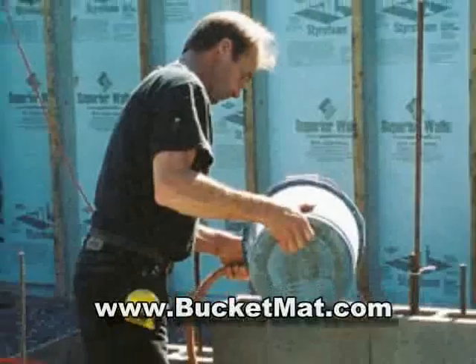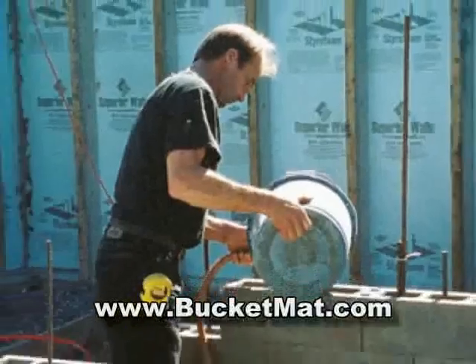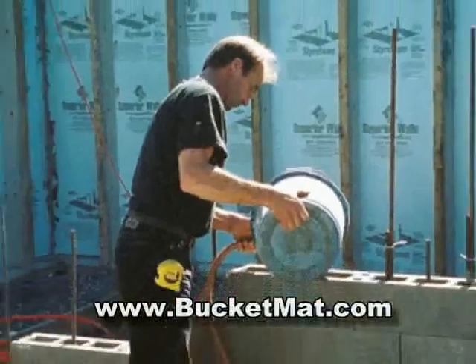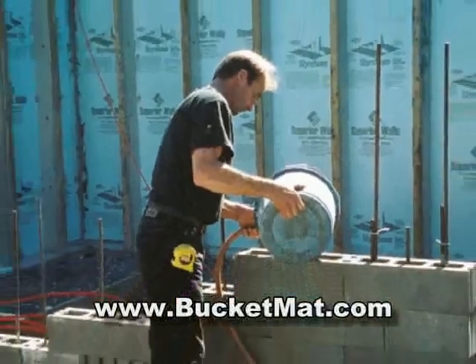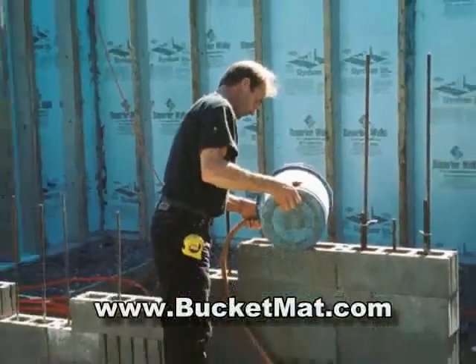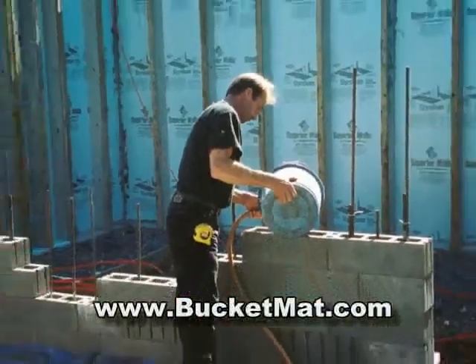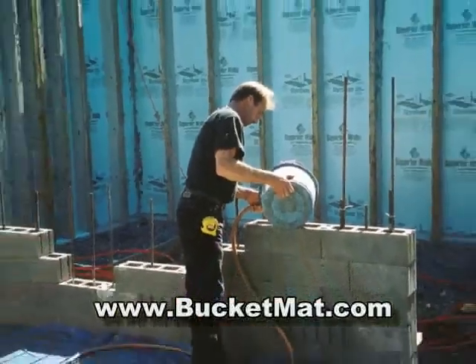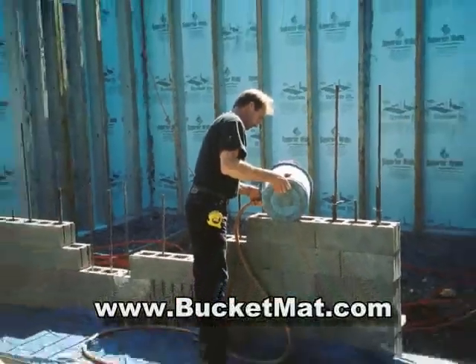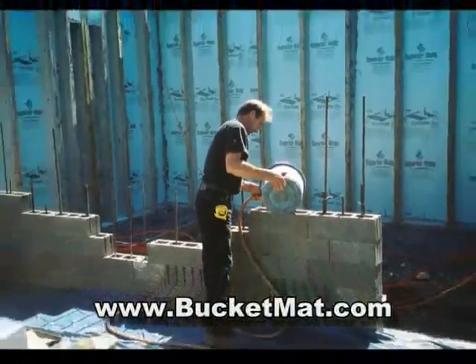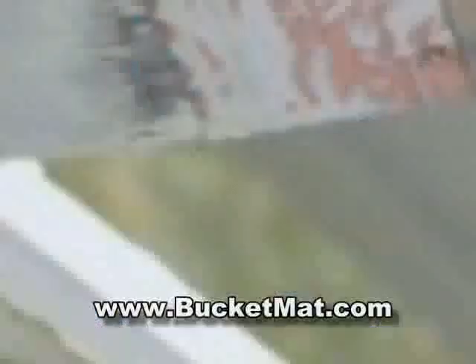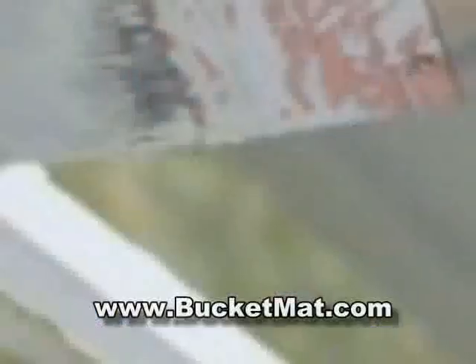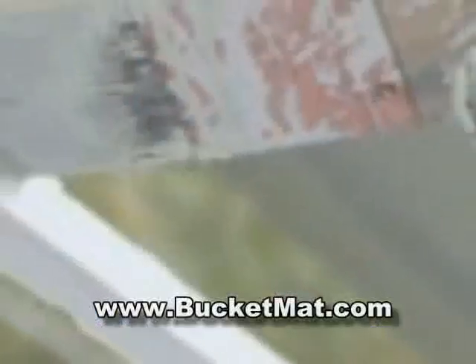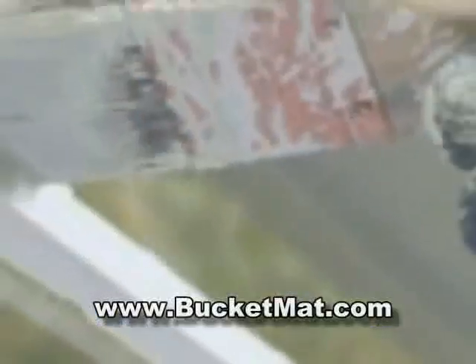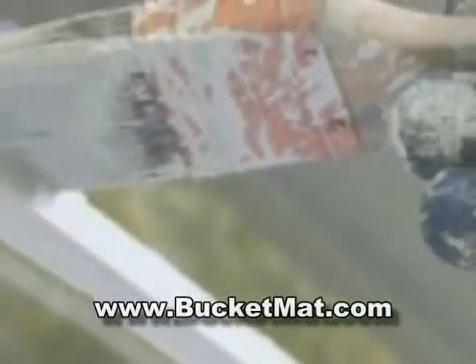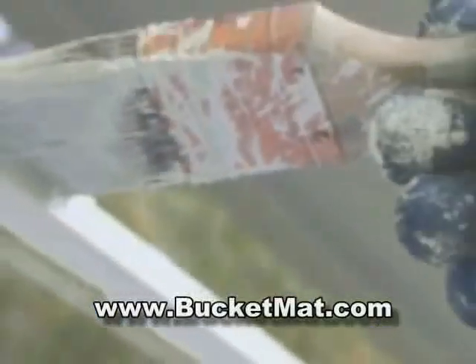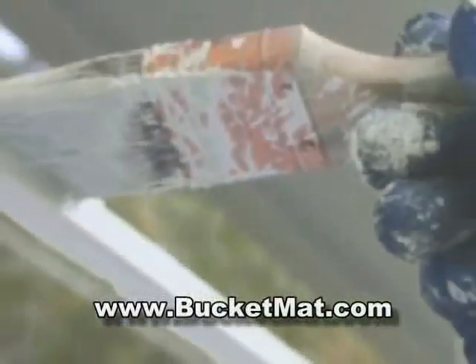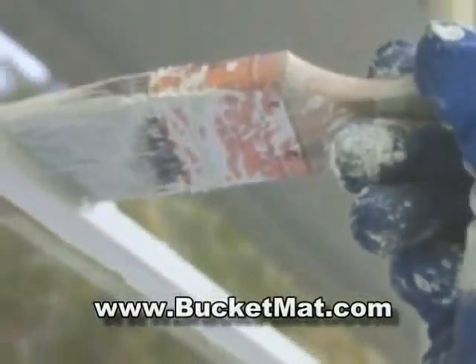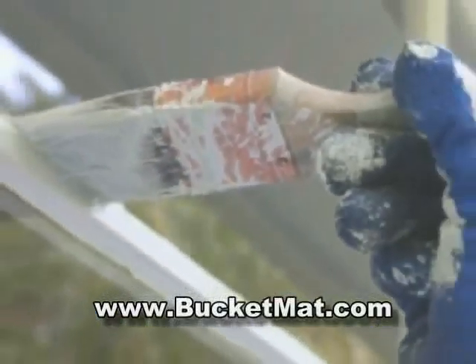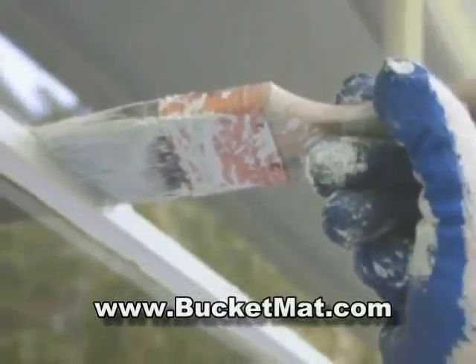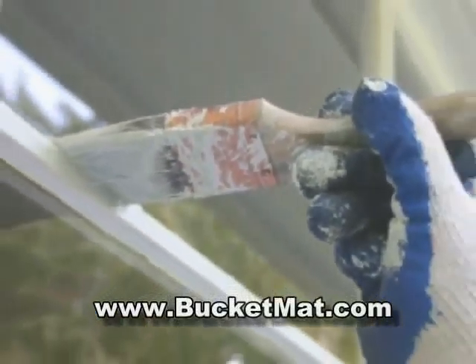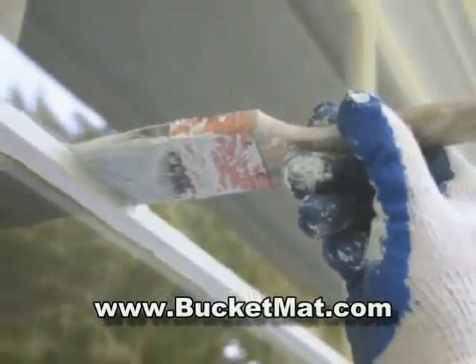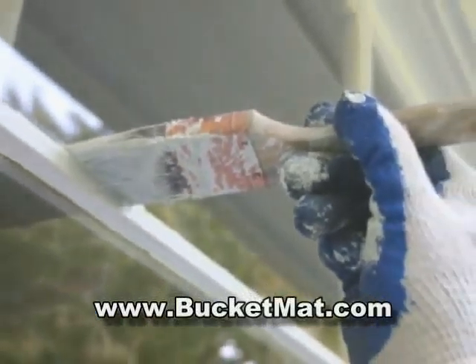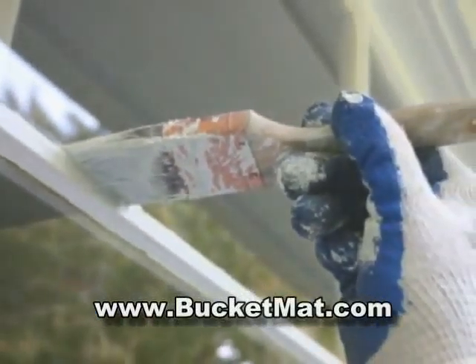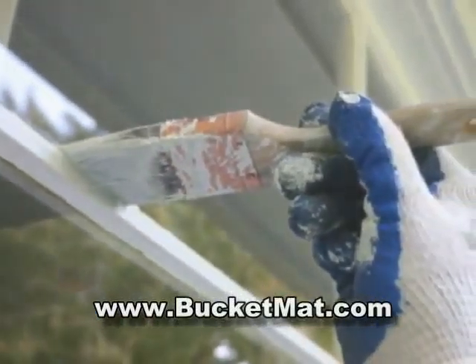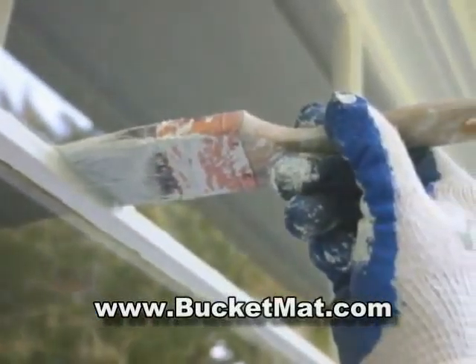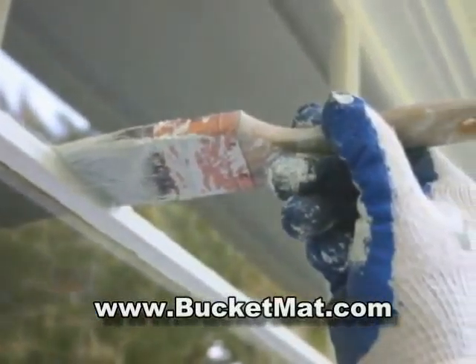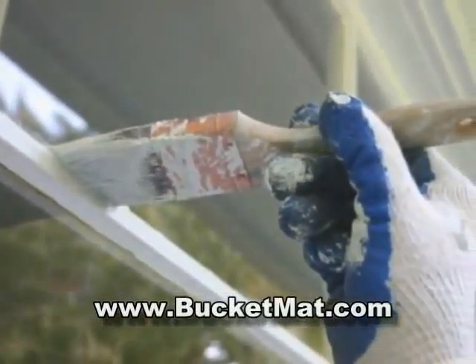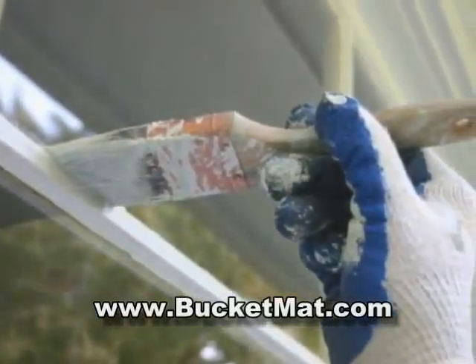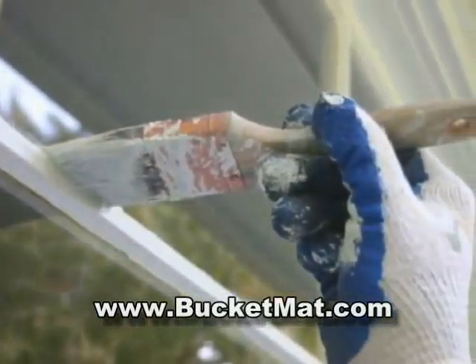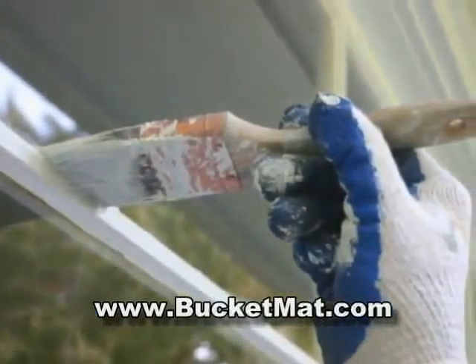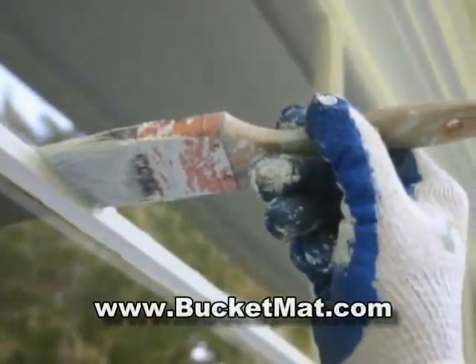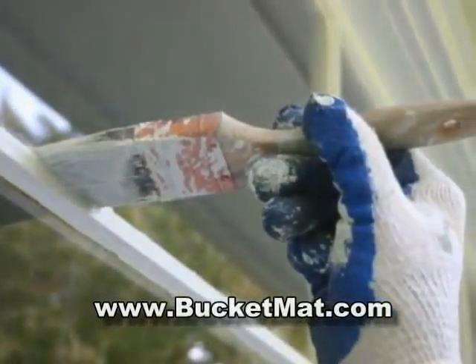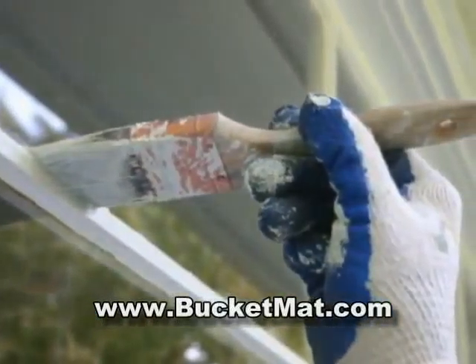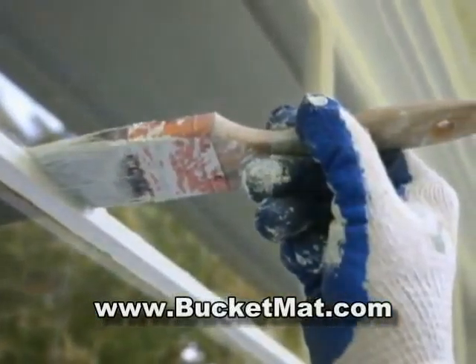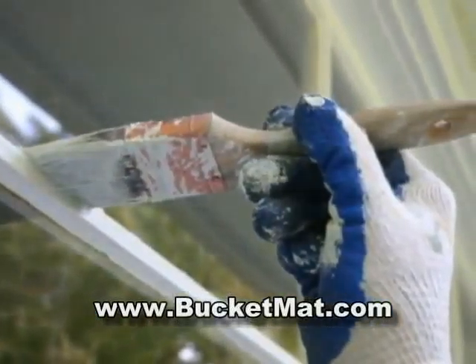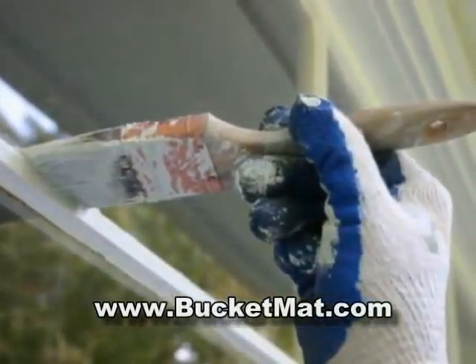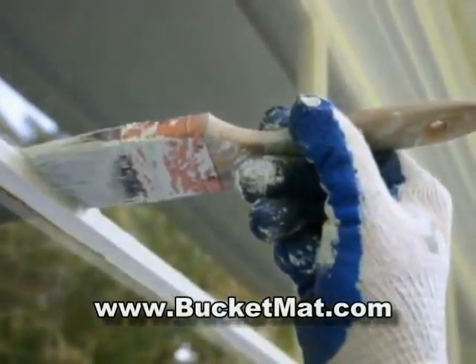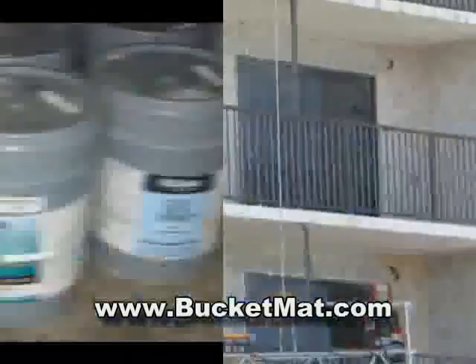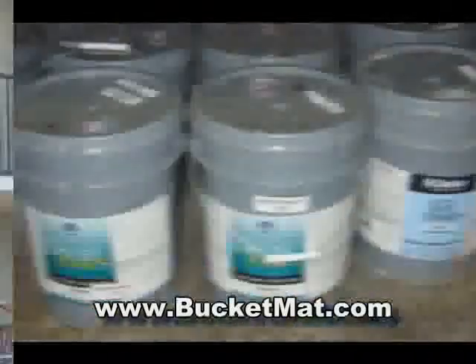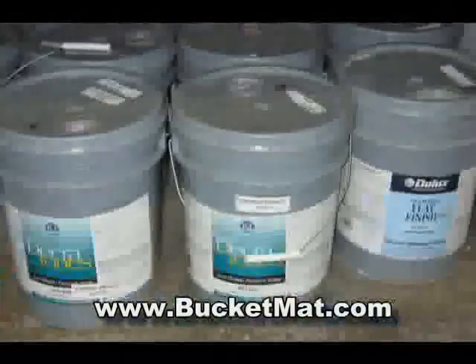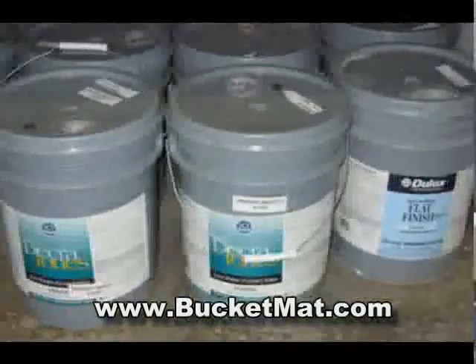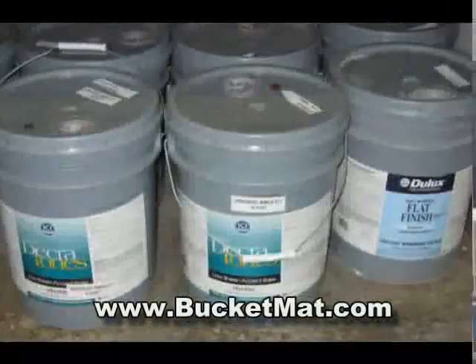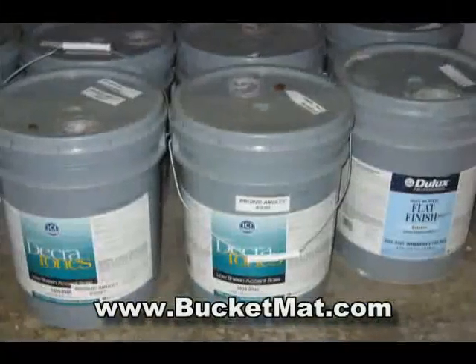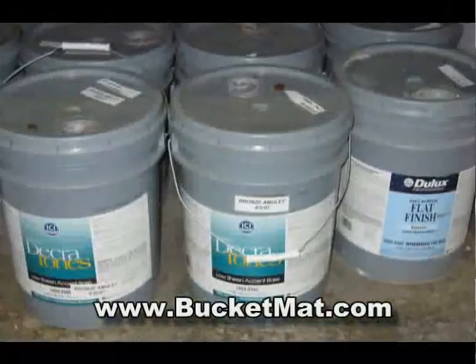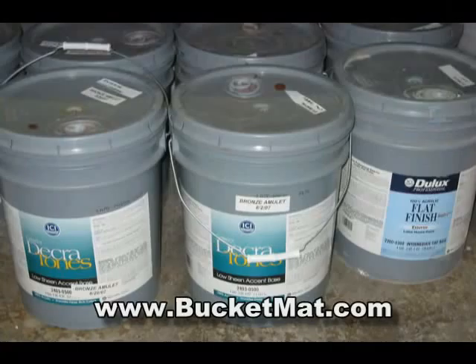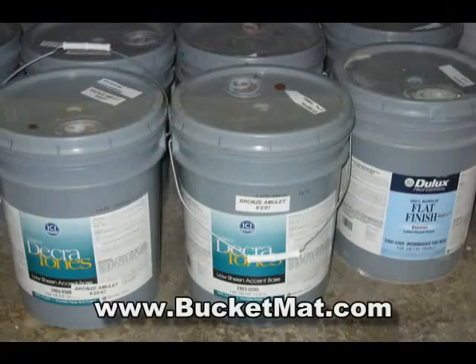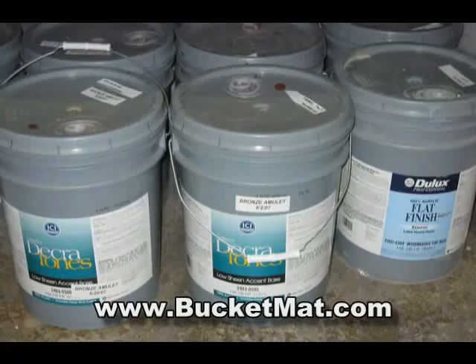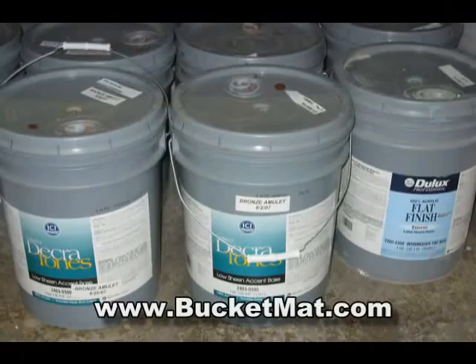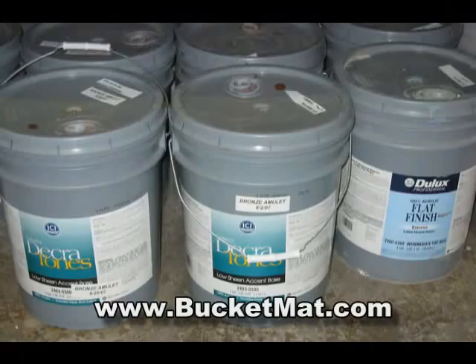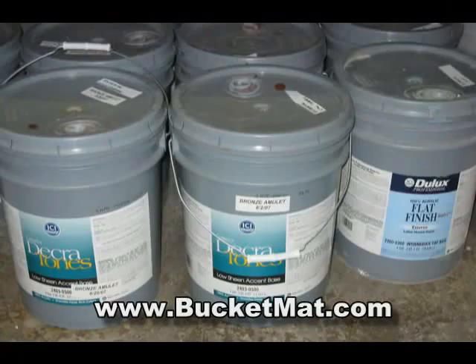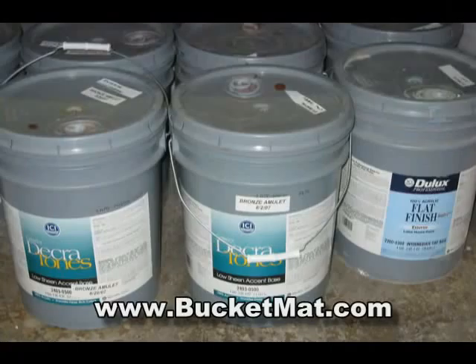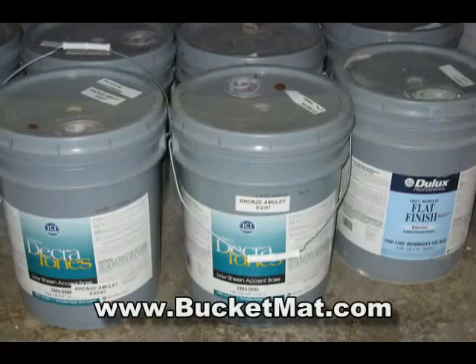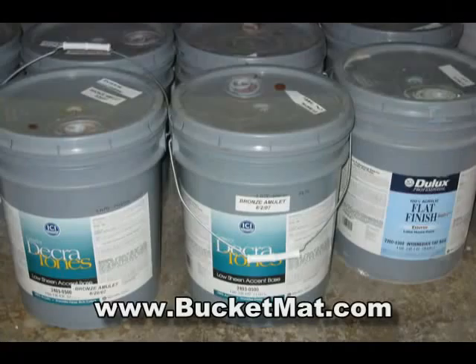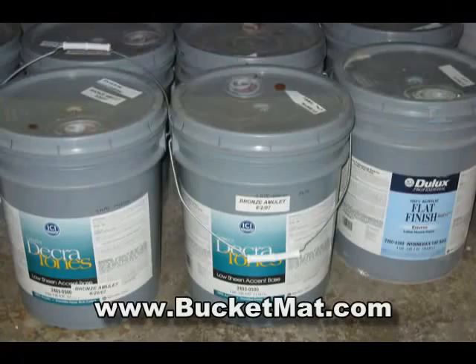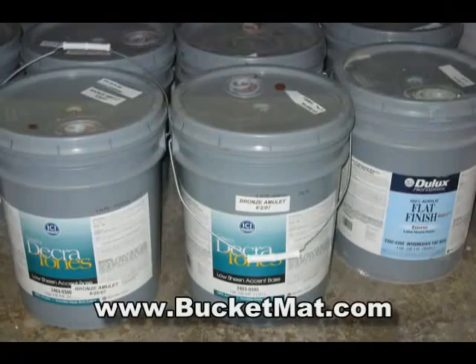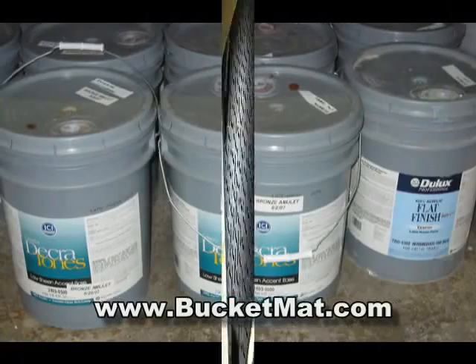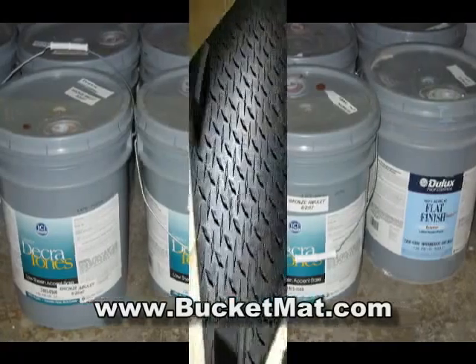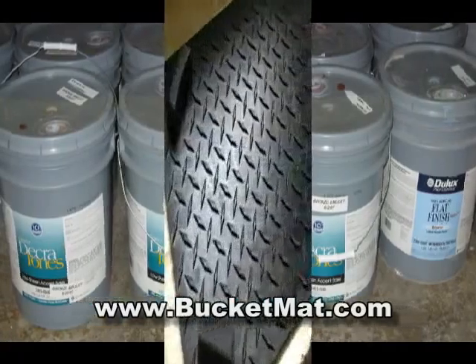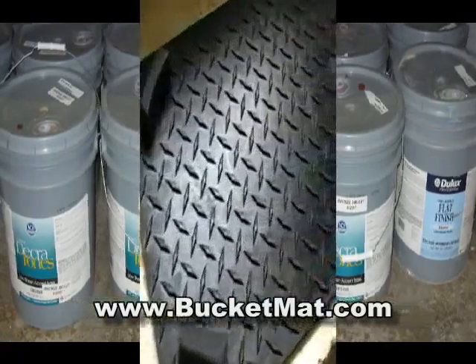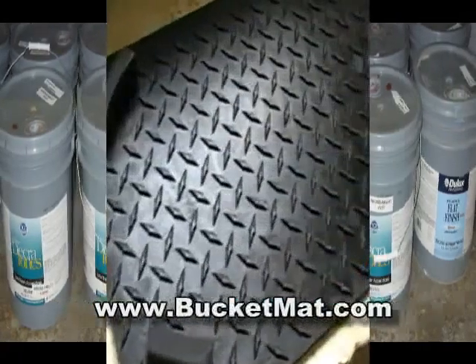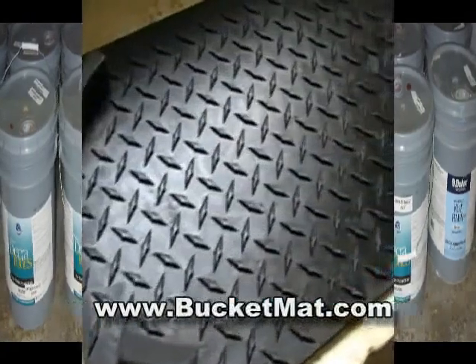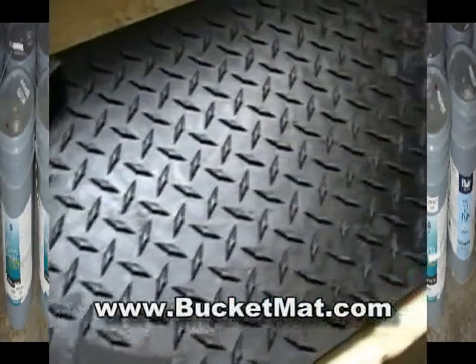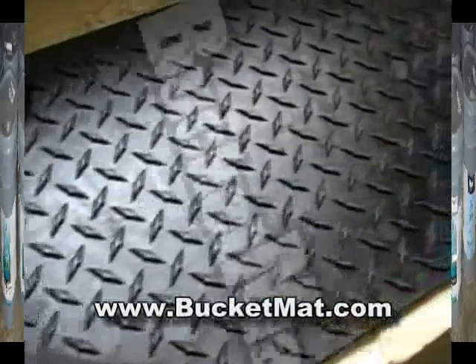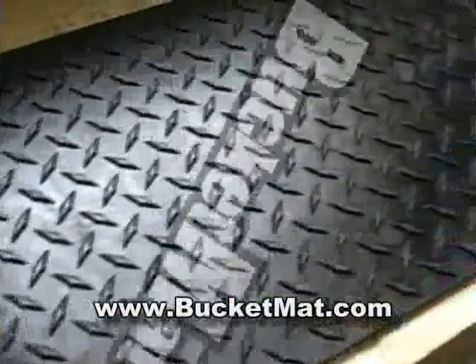If you work with concrete, paint, stucco, or any material that you mix in a 5-gallon bucket, you can't afford not to try a bucket mat.